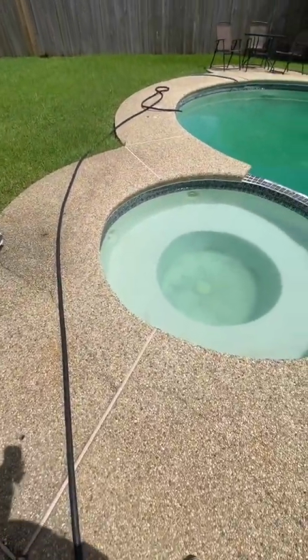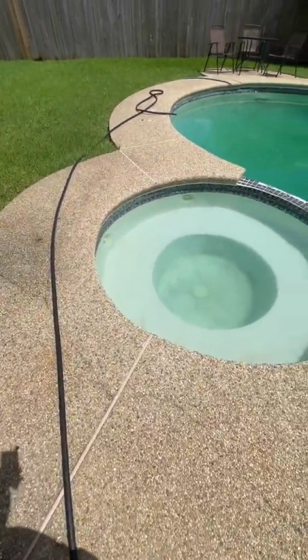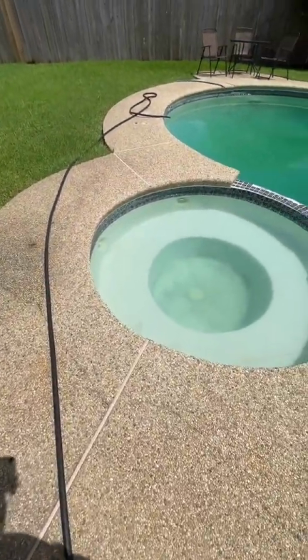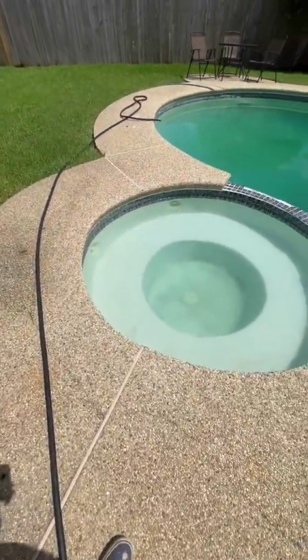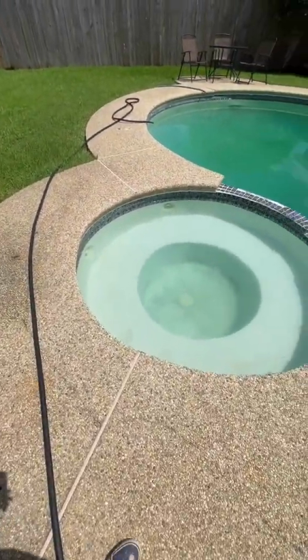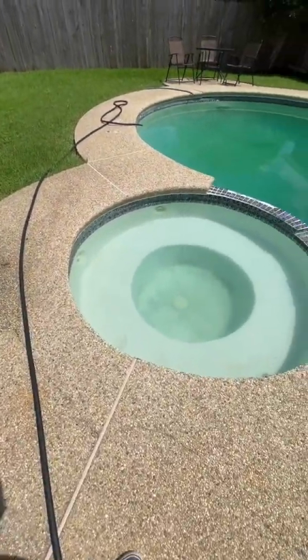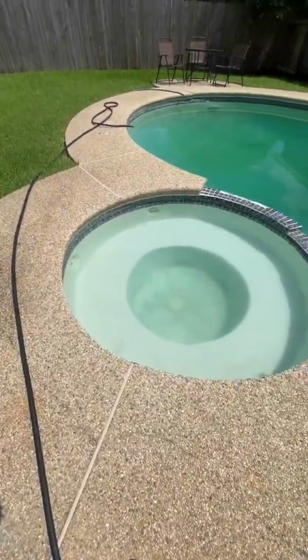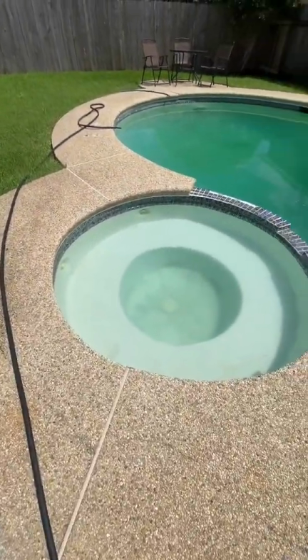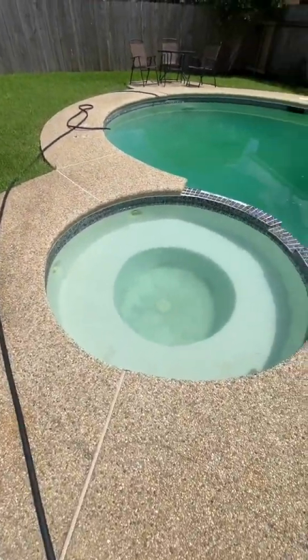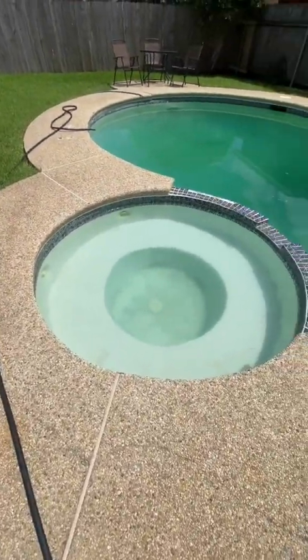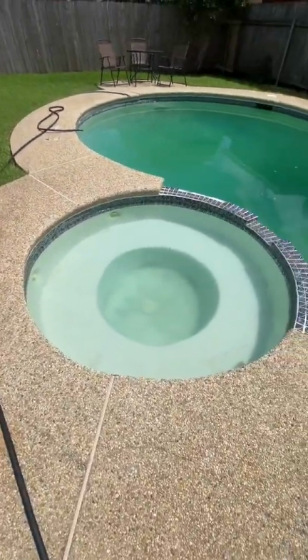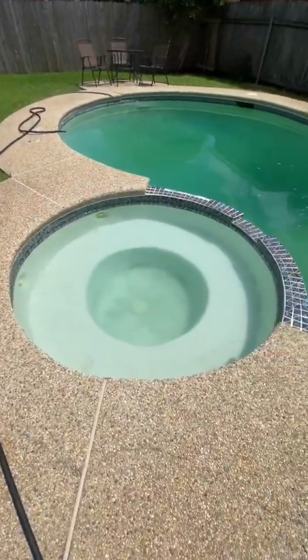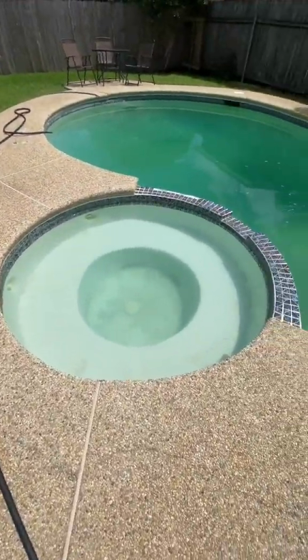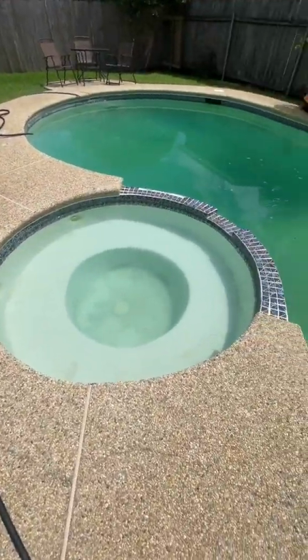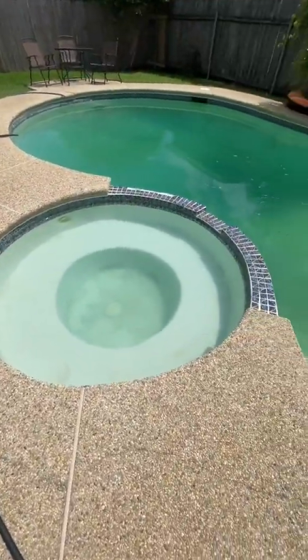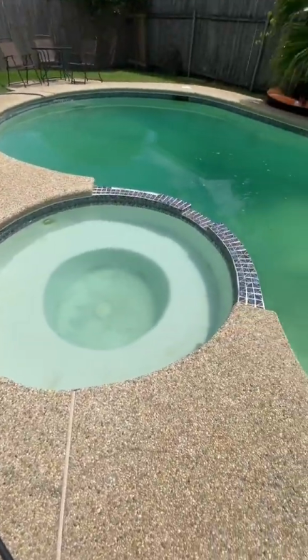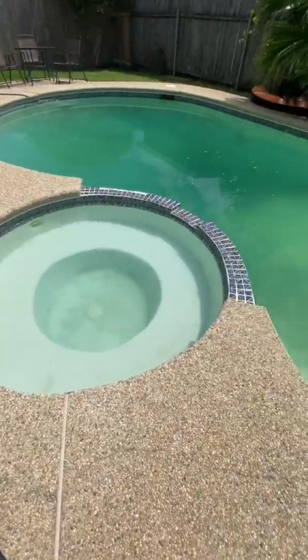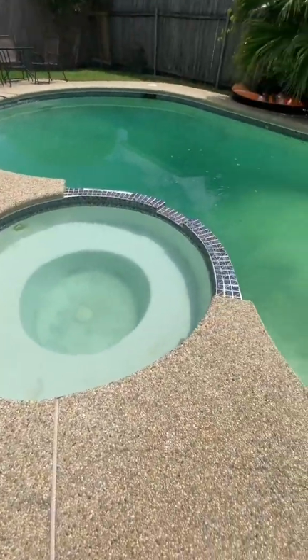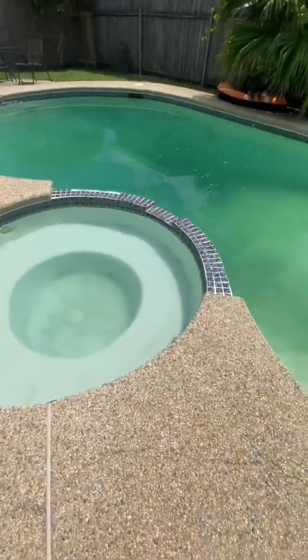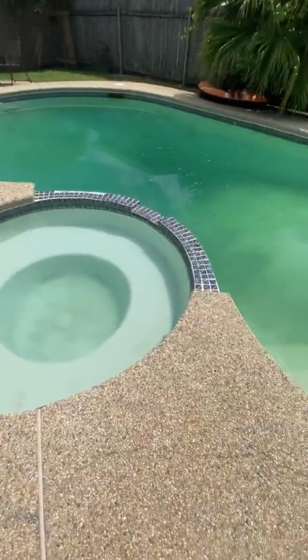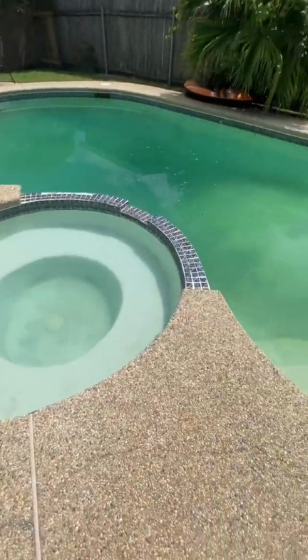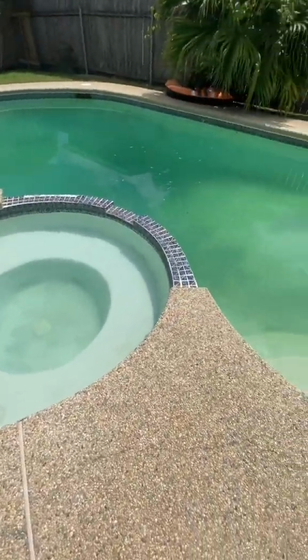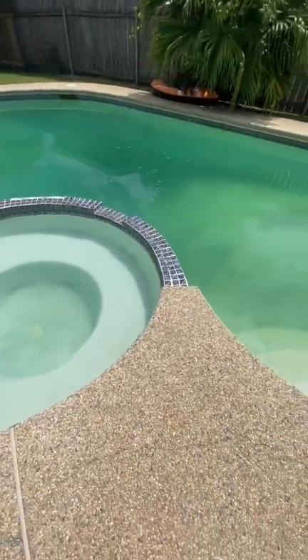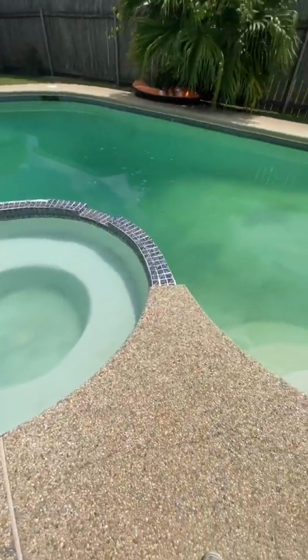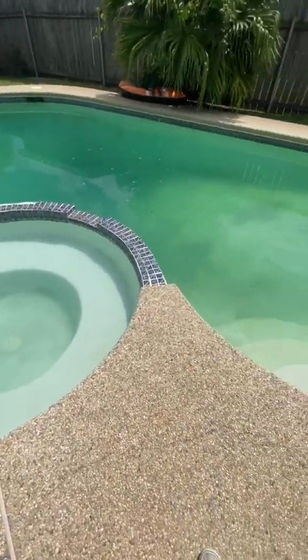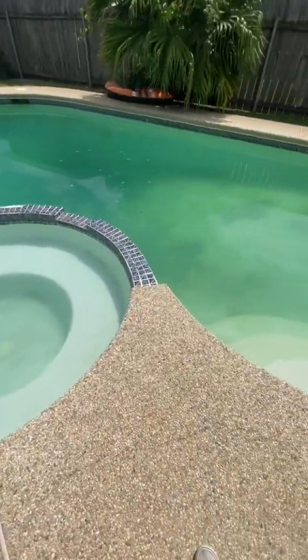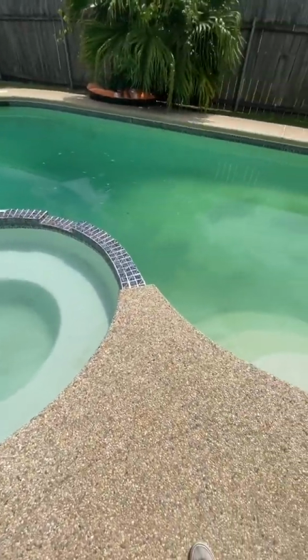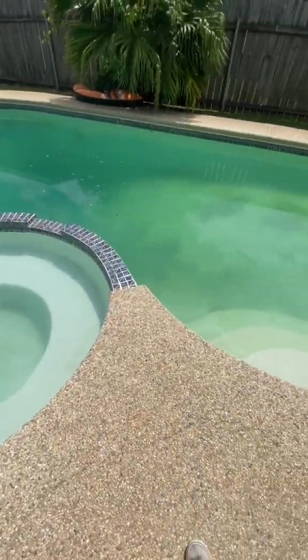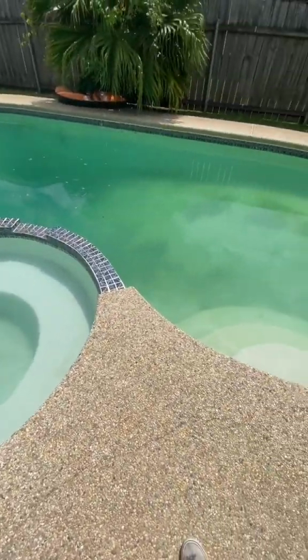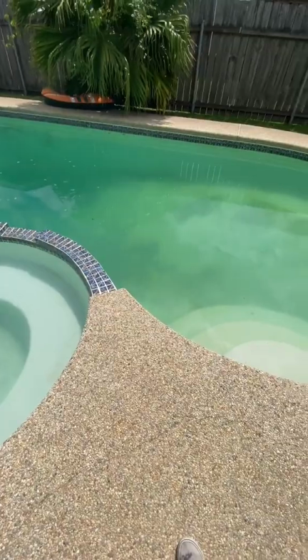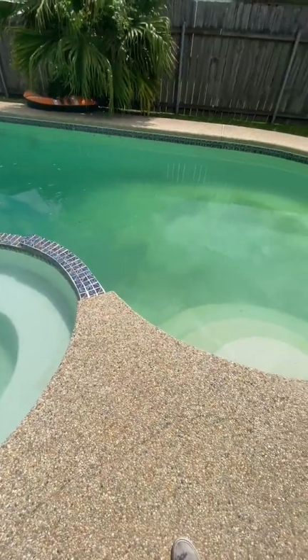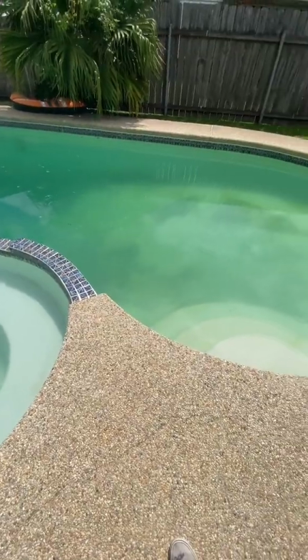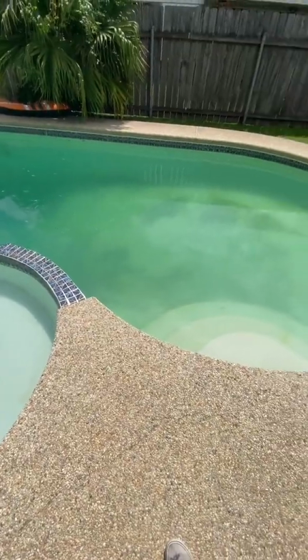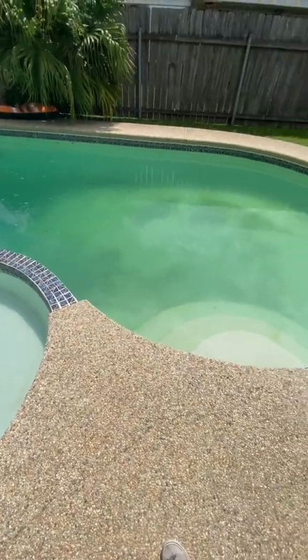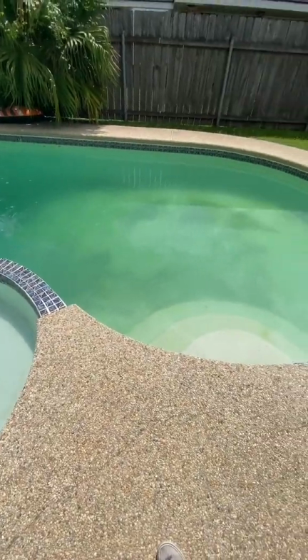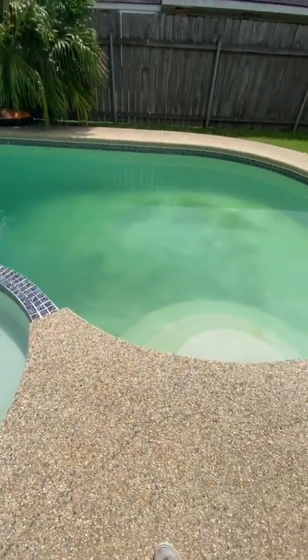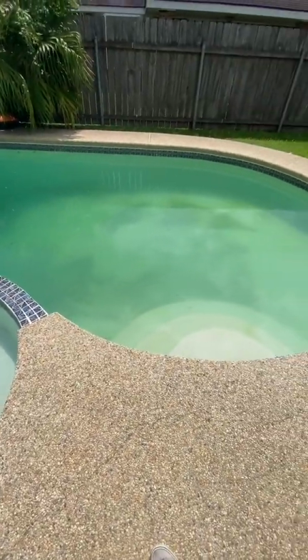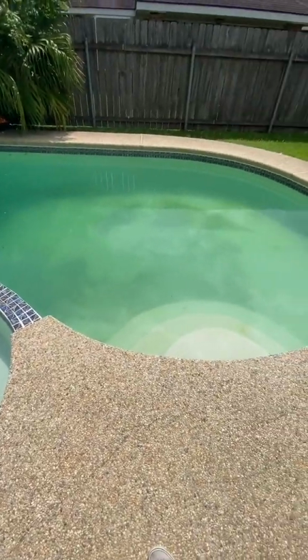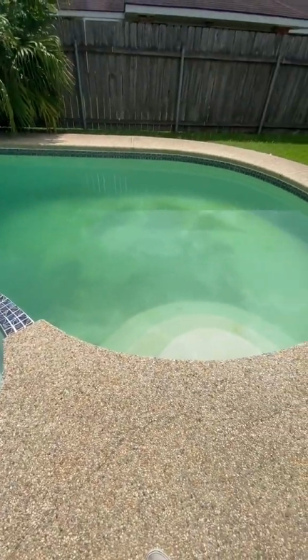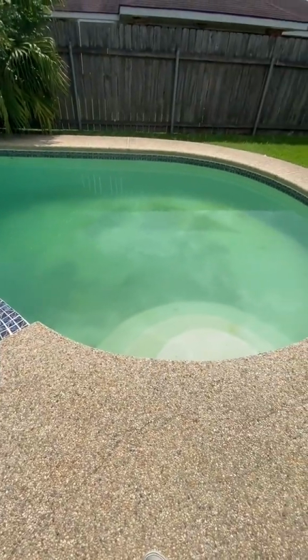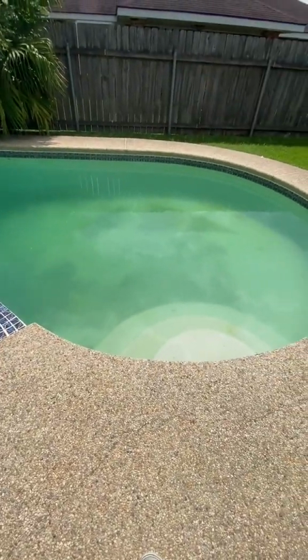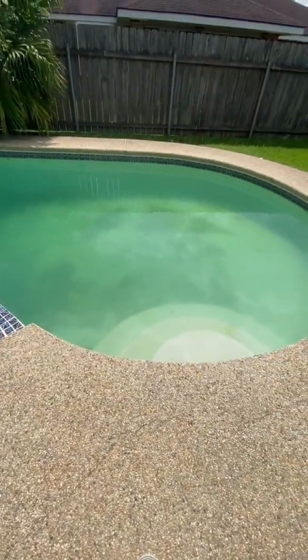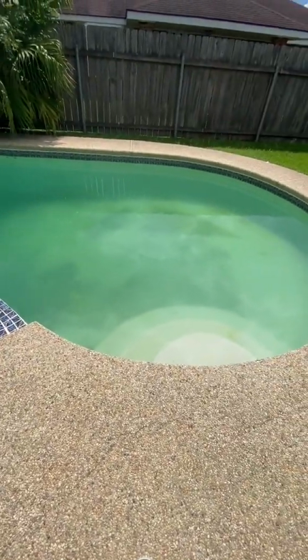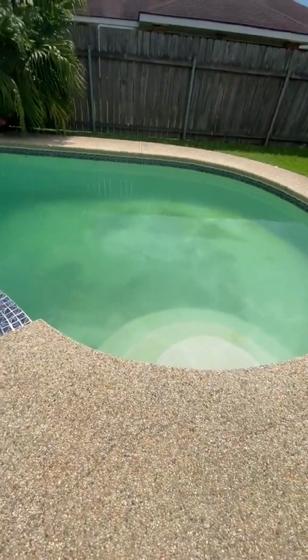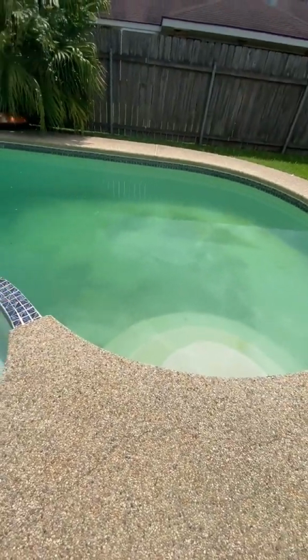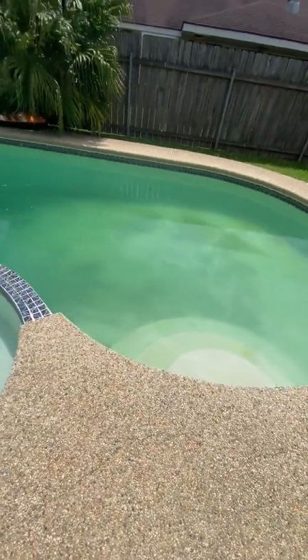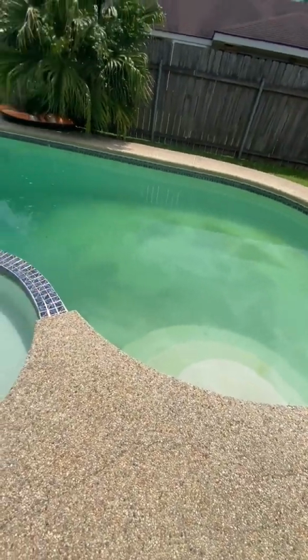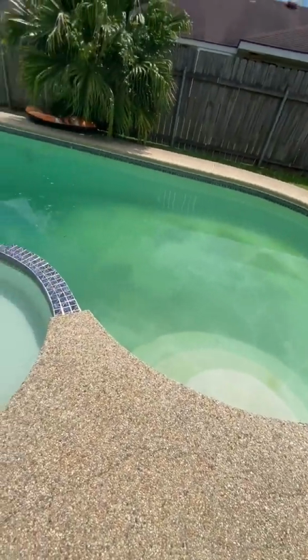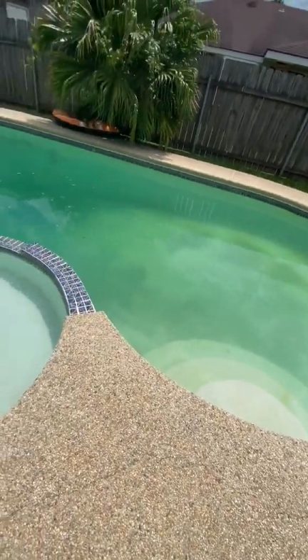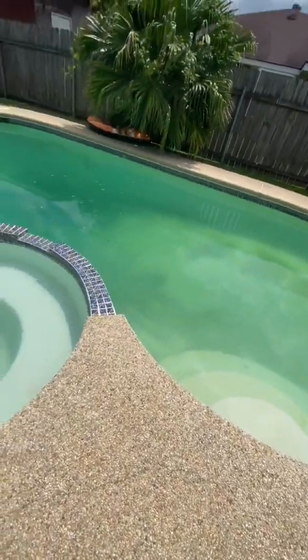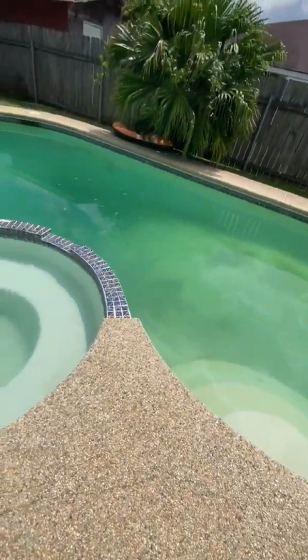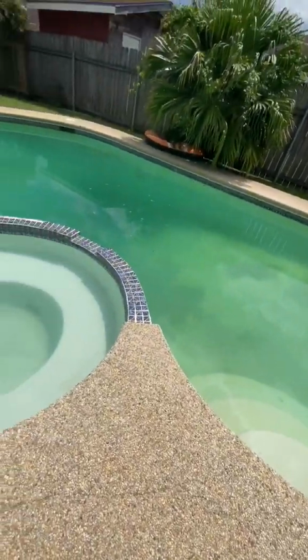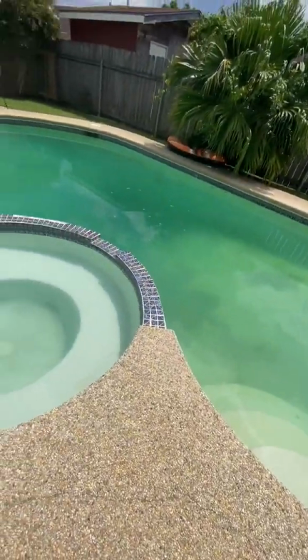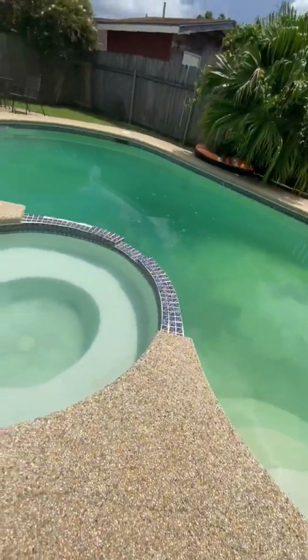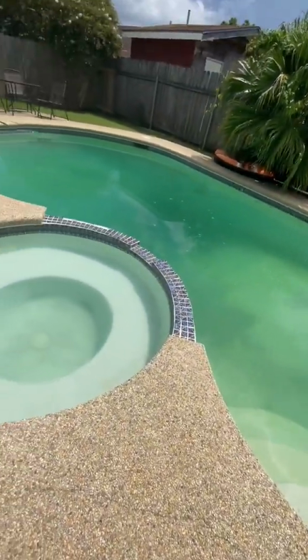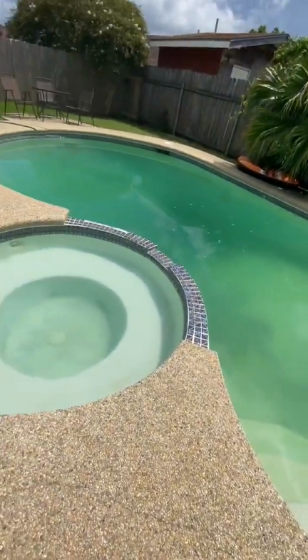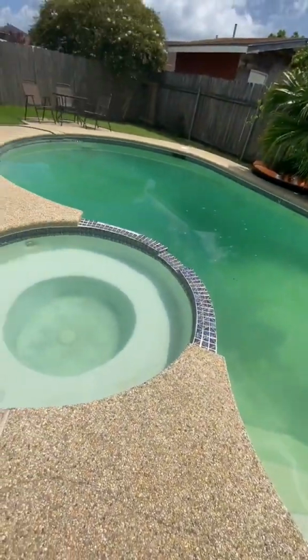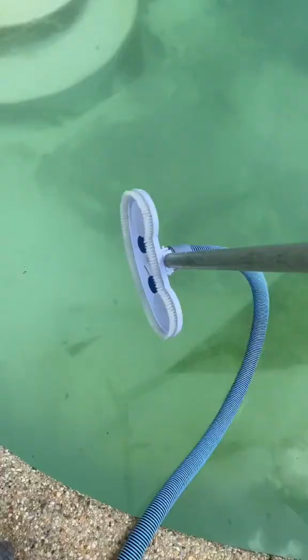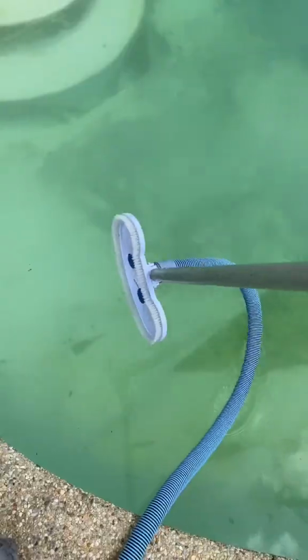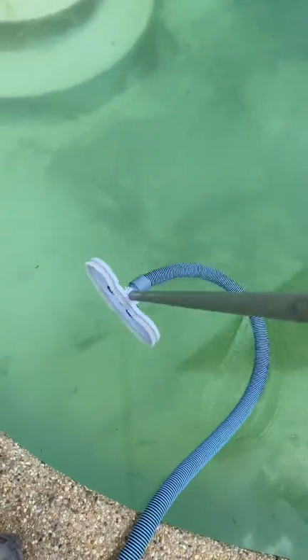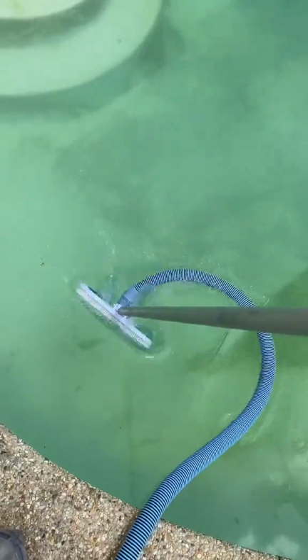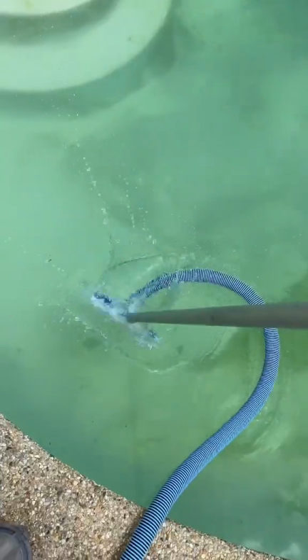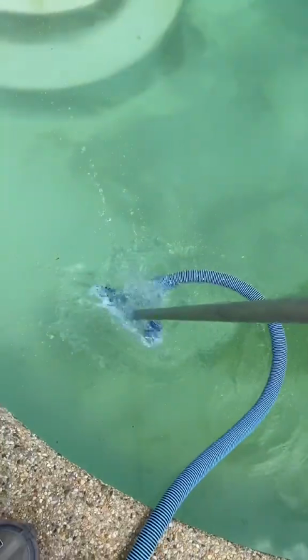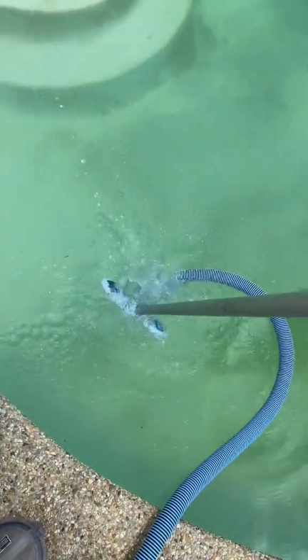I come back the next day and all the algae has died and dropped to the bottom. Now it's time to pull in my vacuum and get to work.